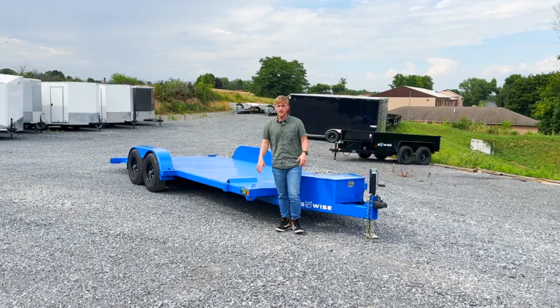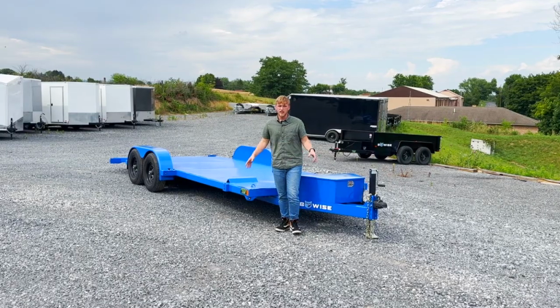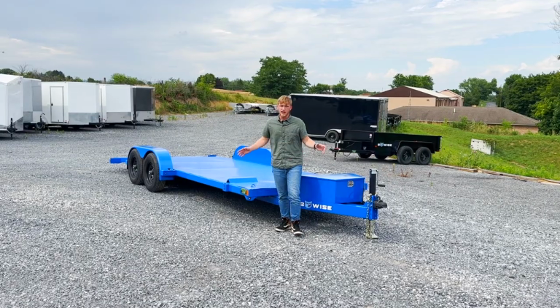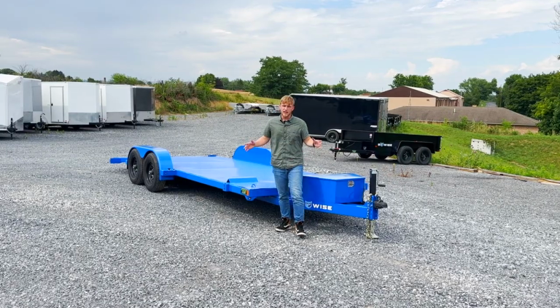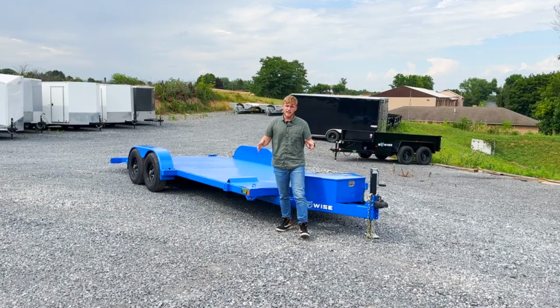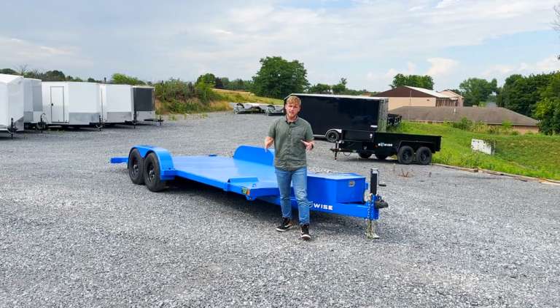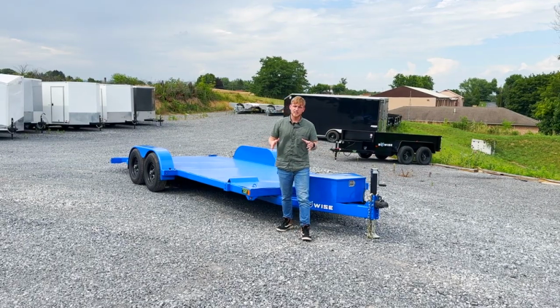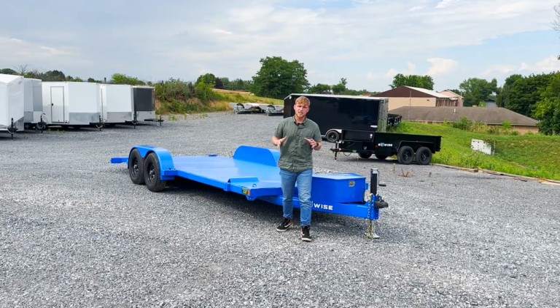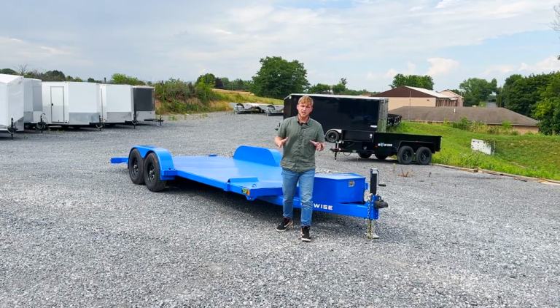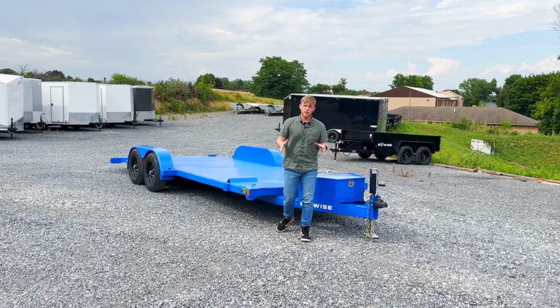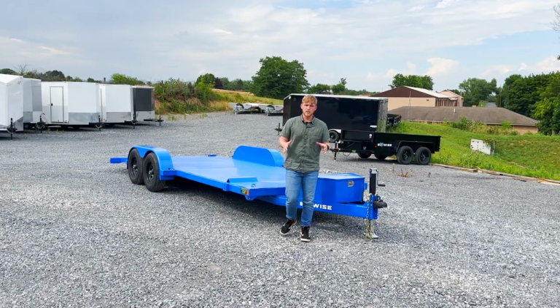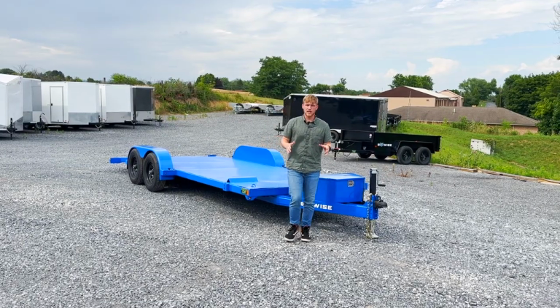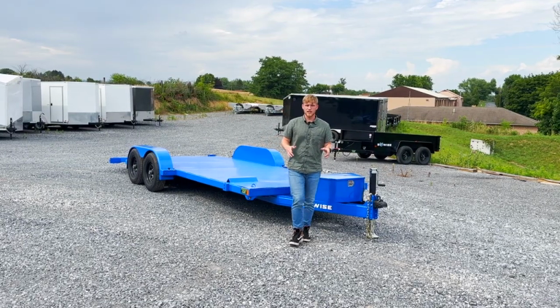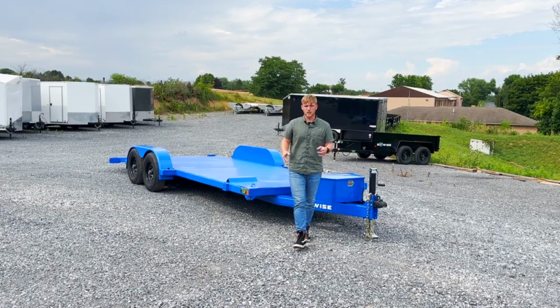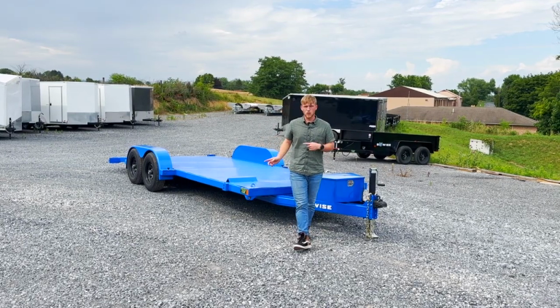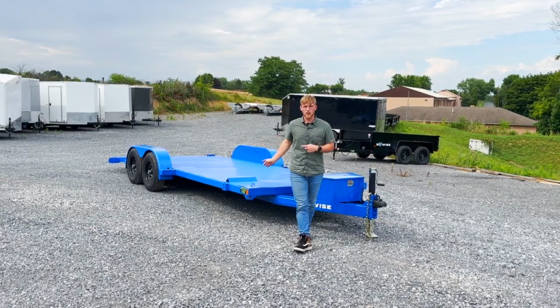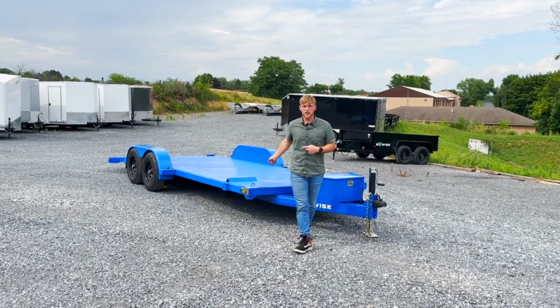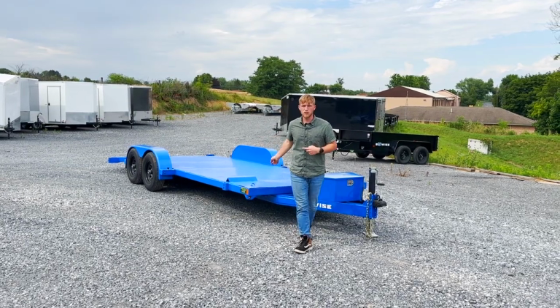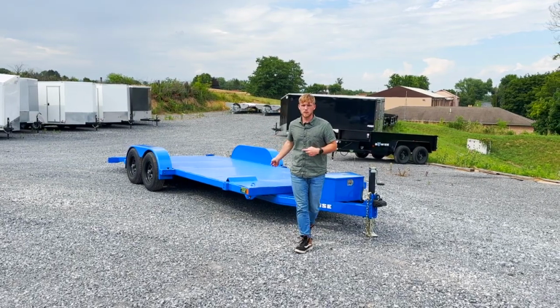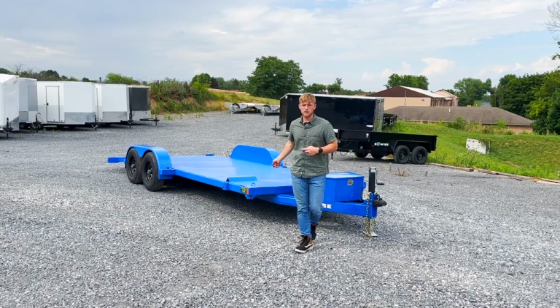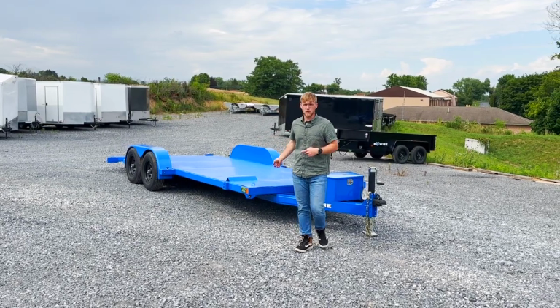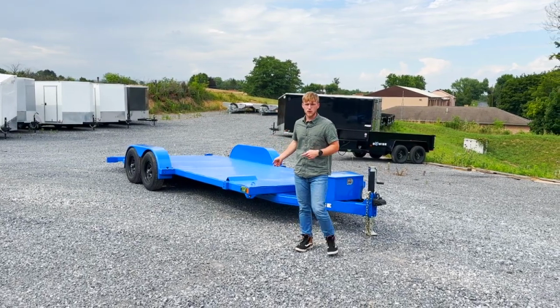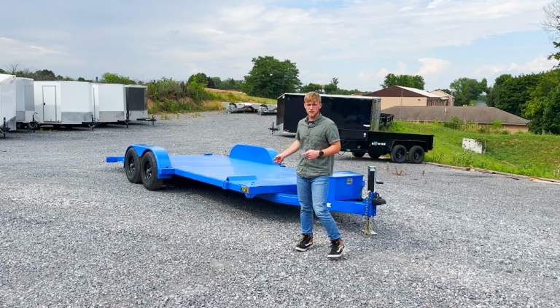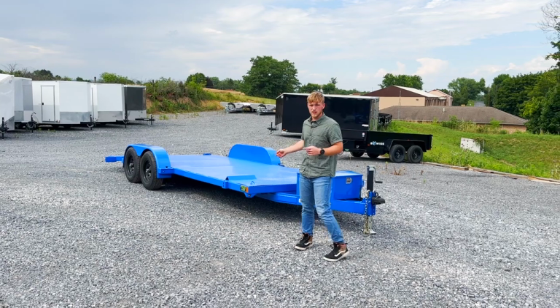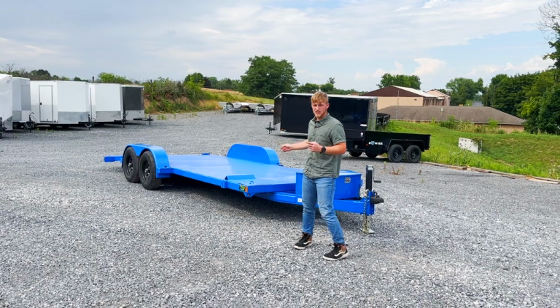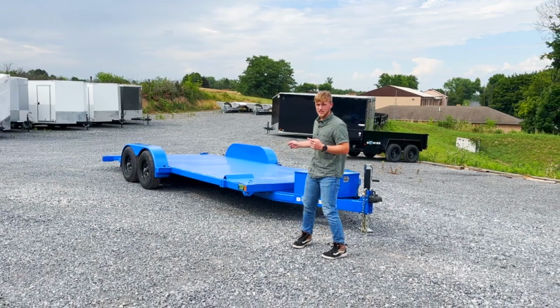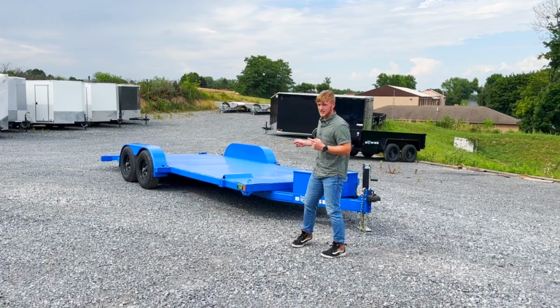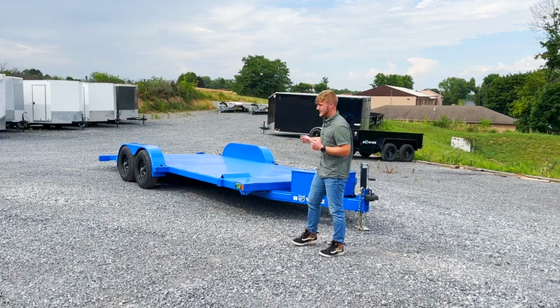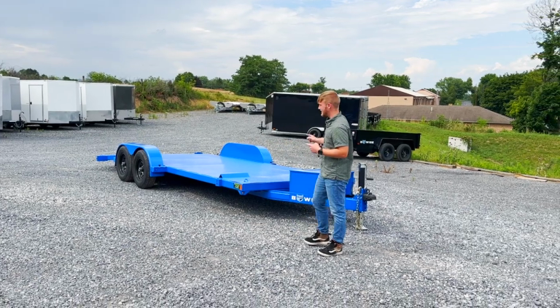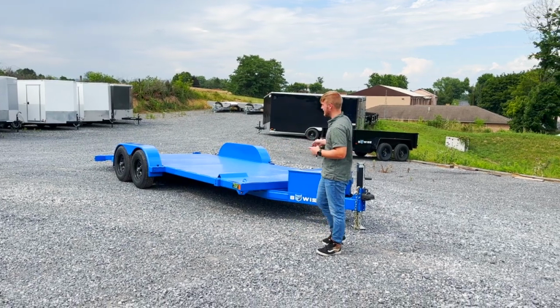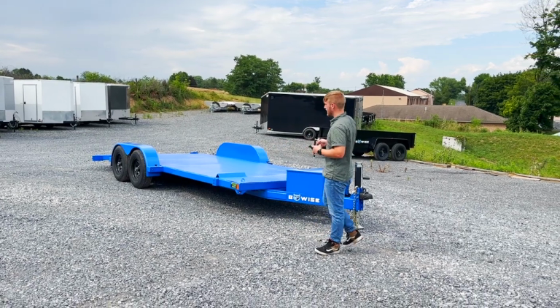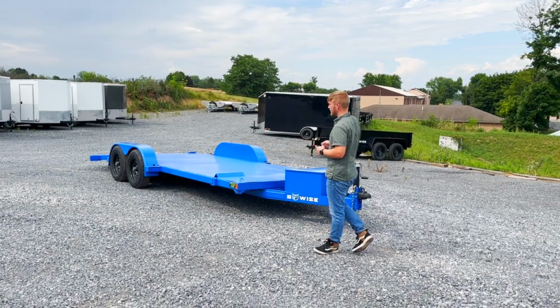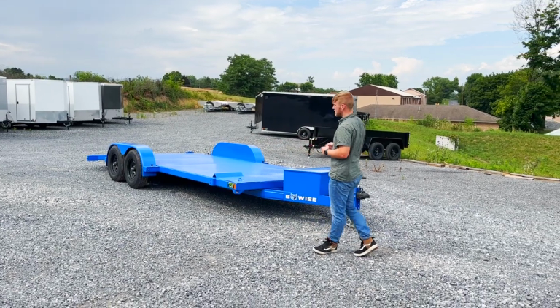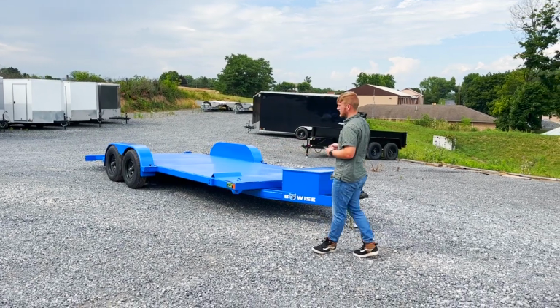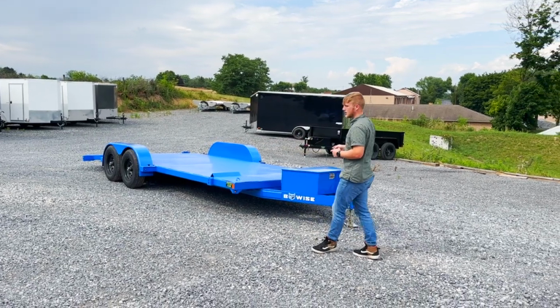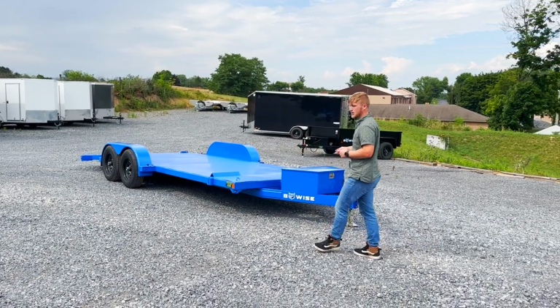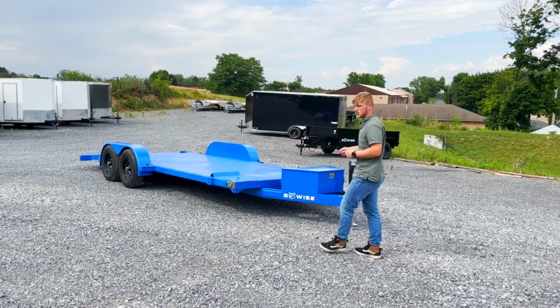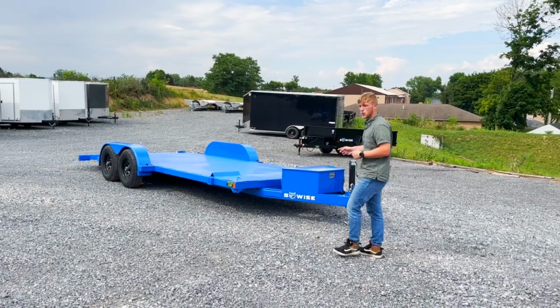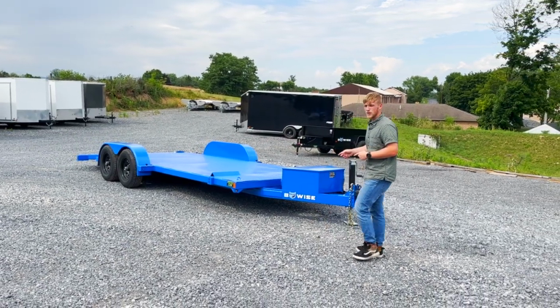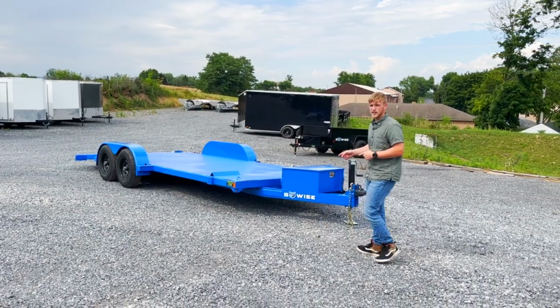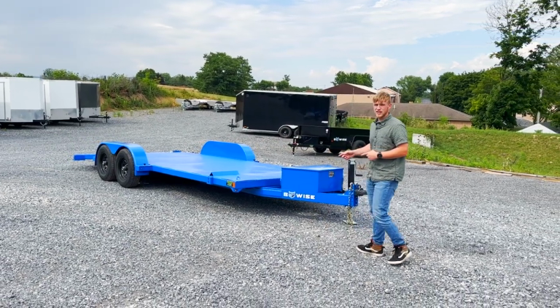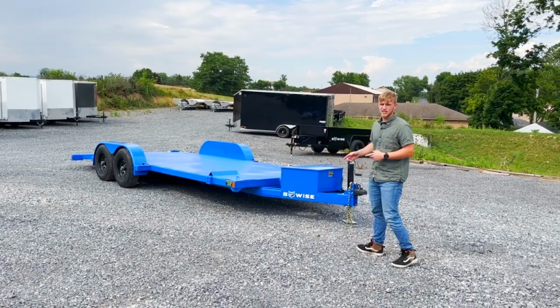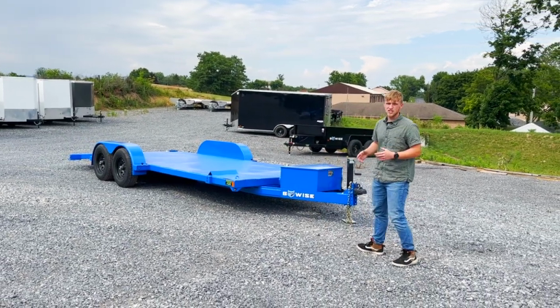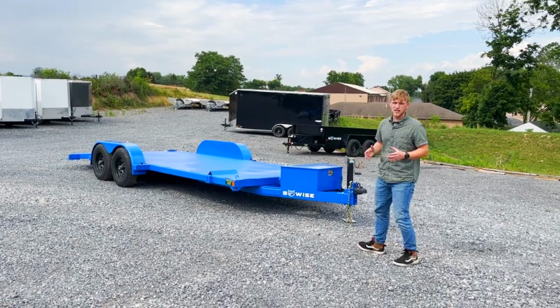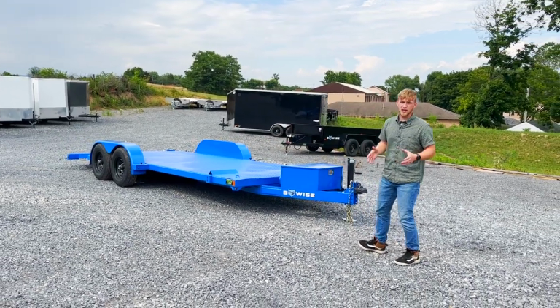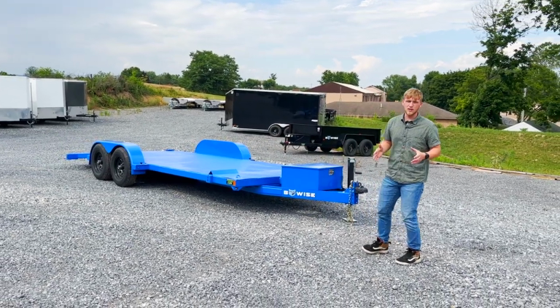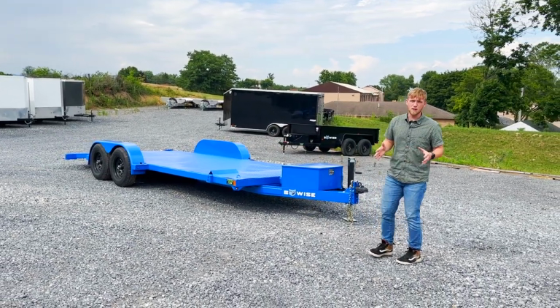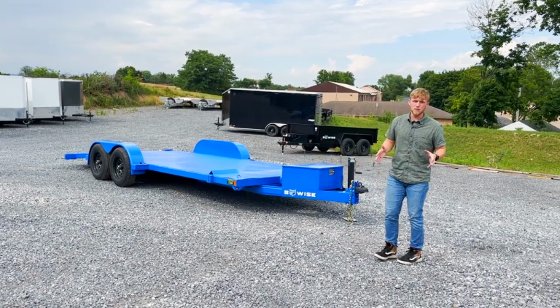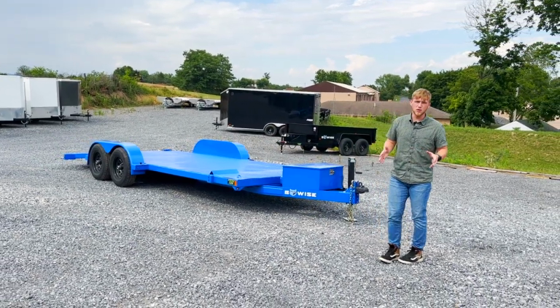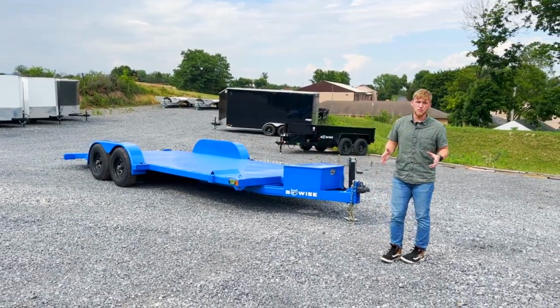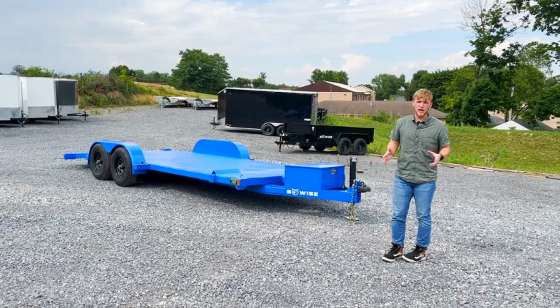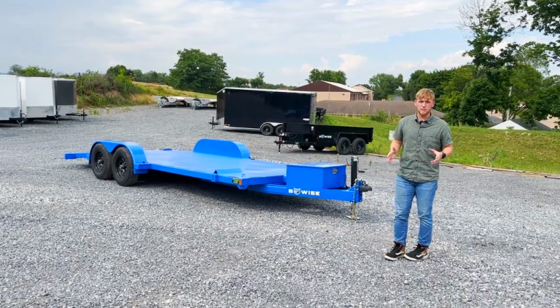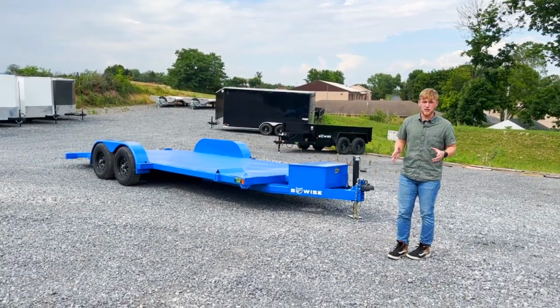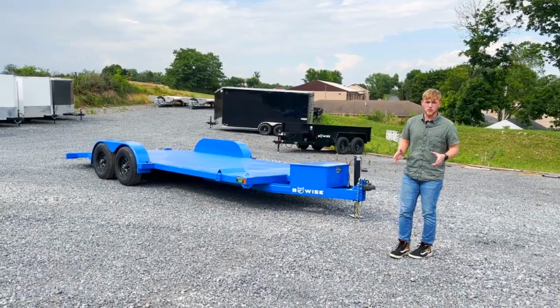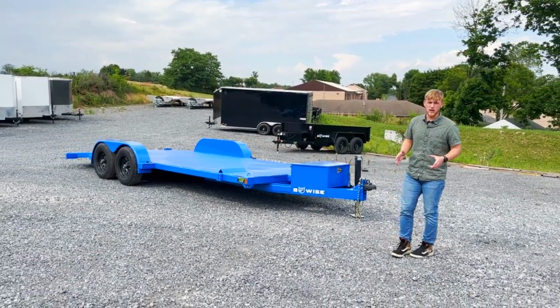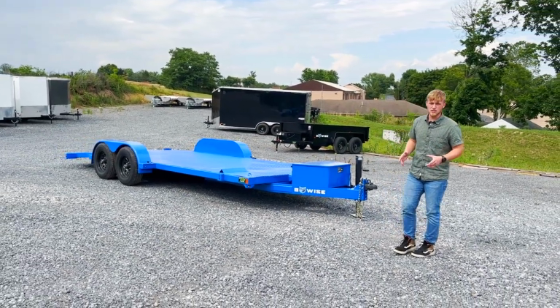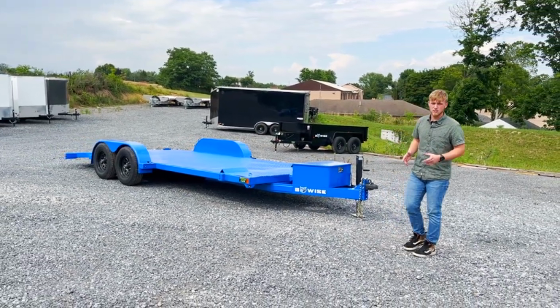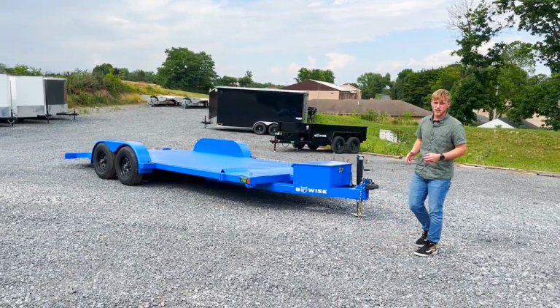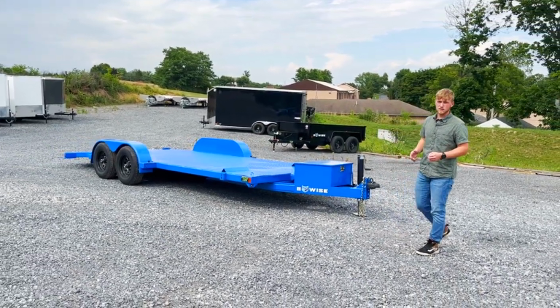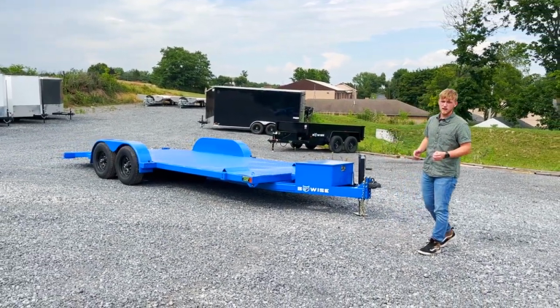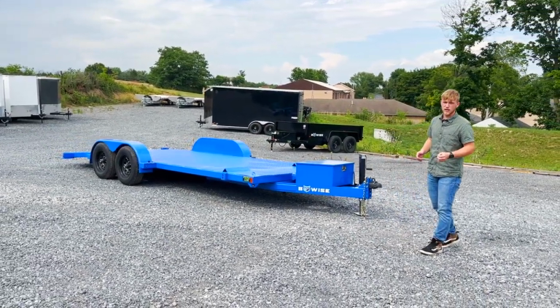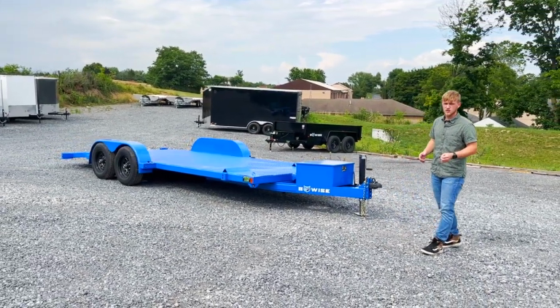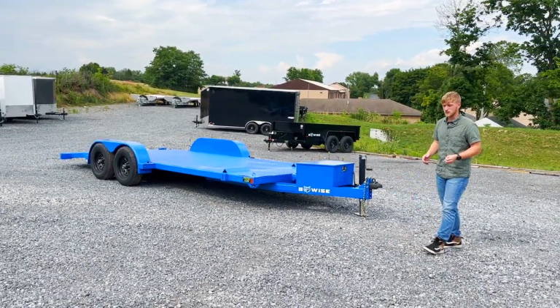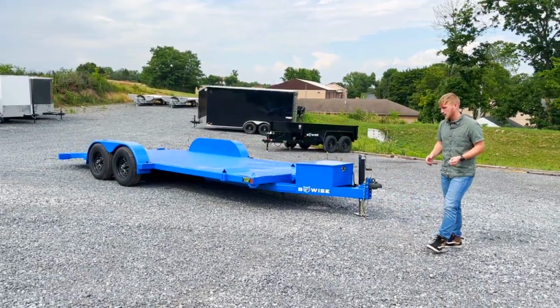Hey guys, today we're taking a quick overview of this CHT 20-10 built by BeWise Manufacturing.